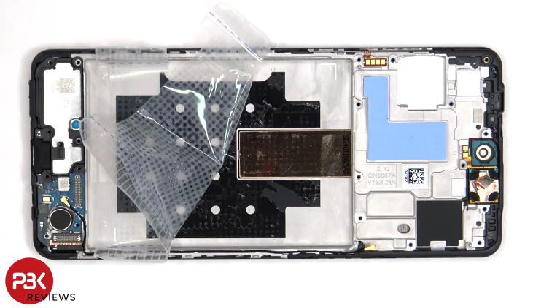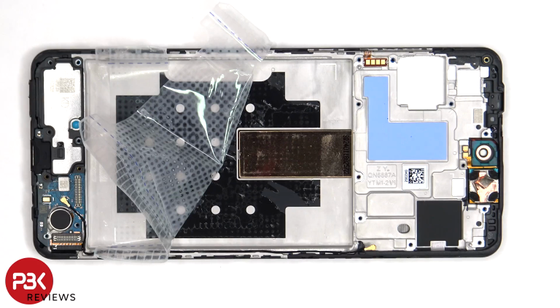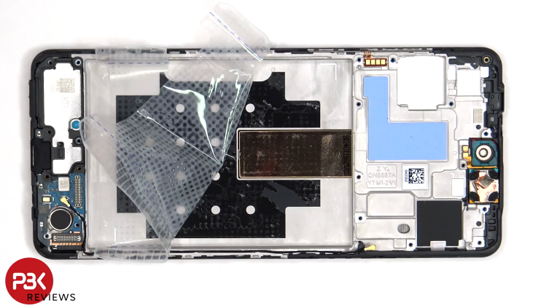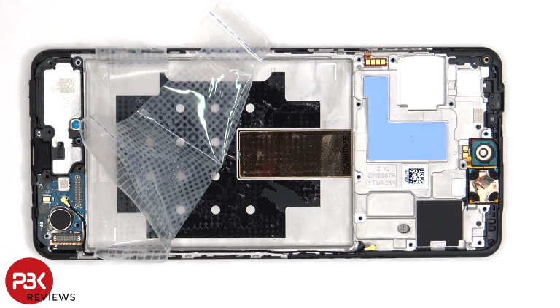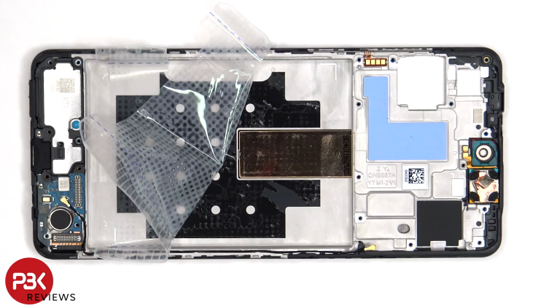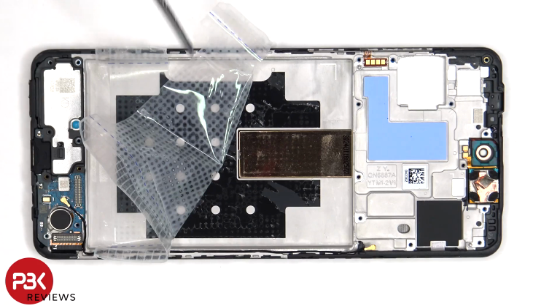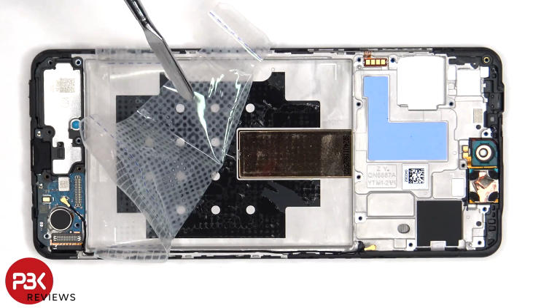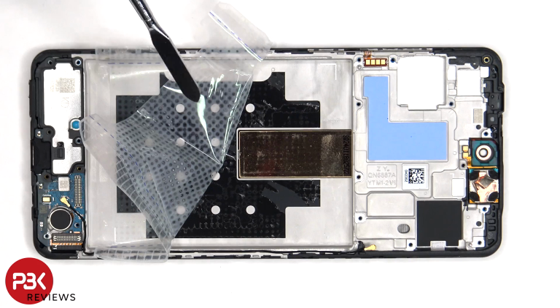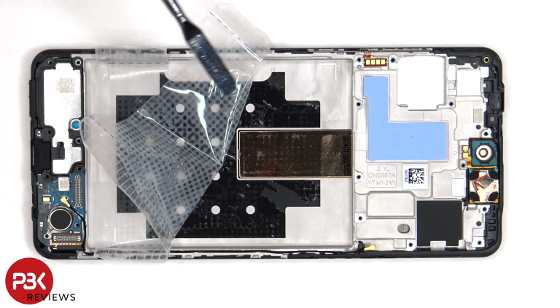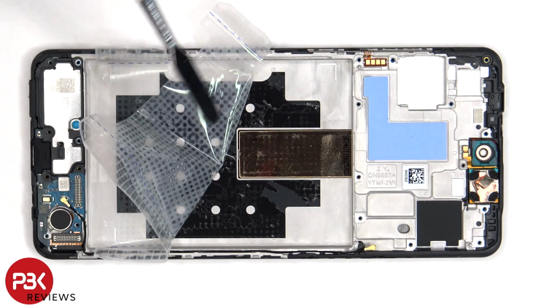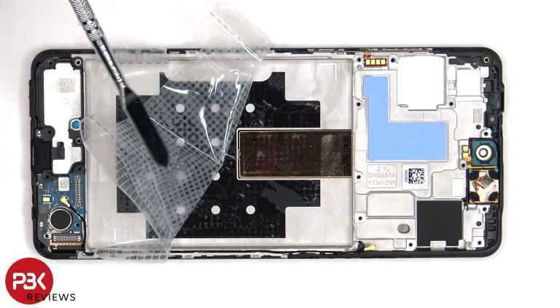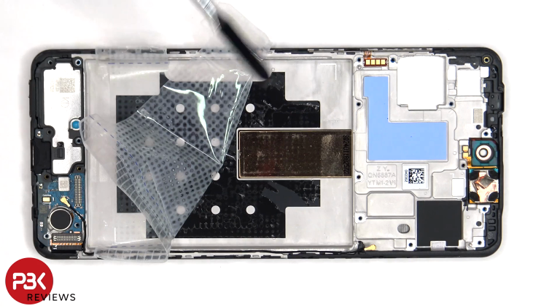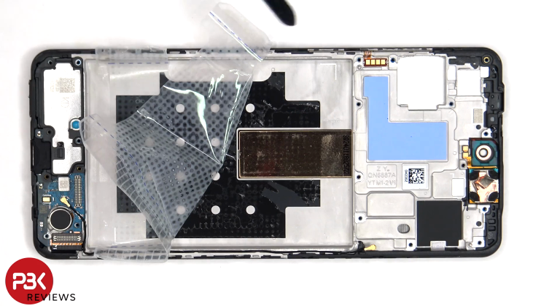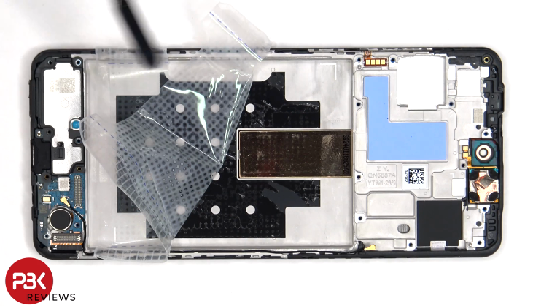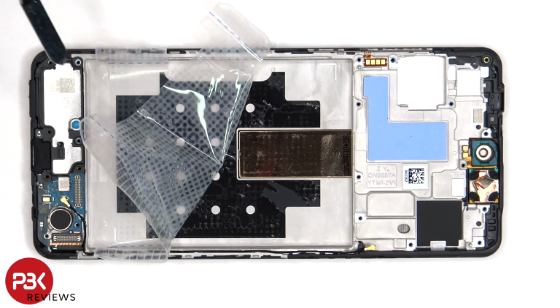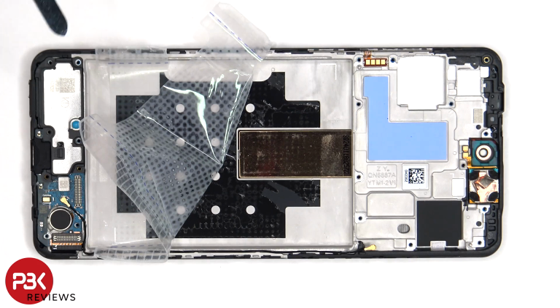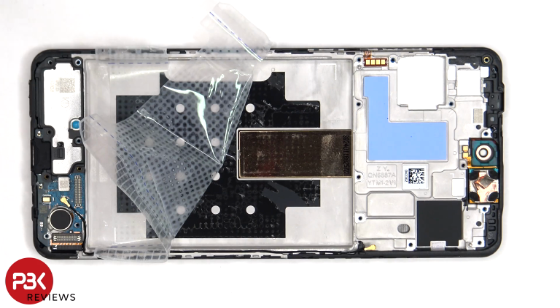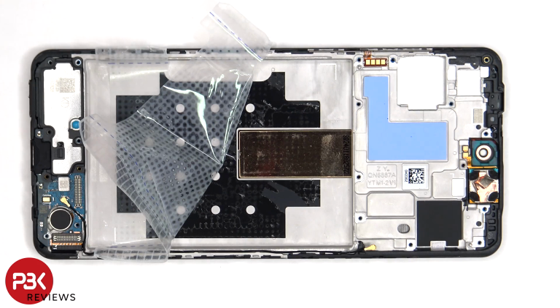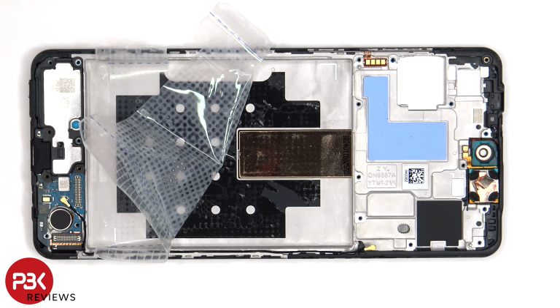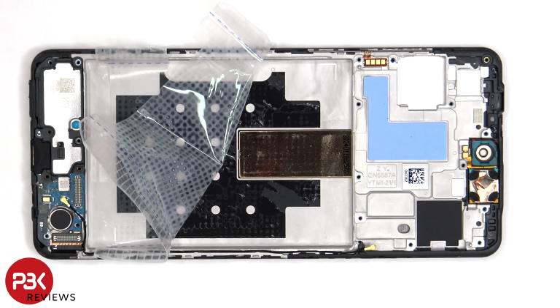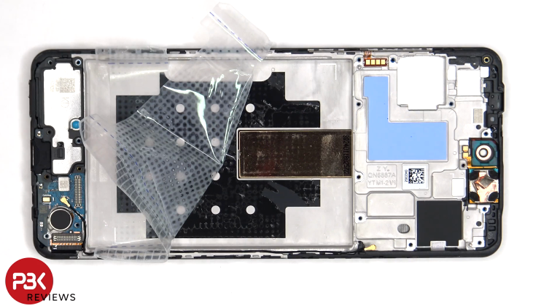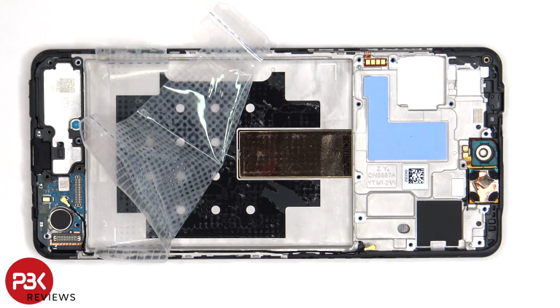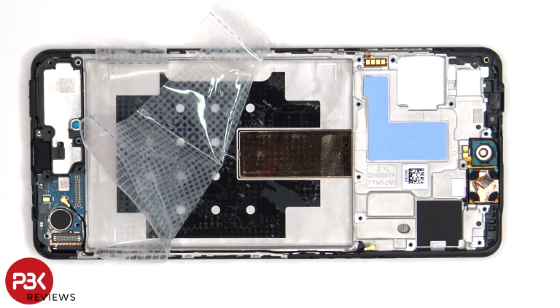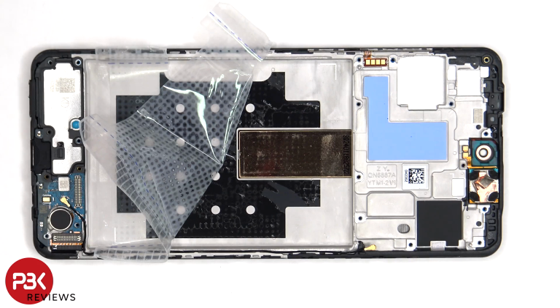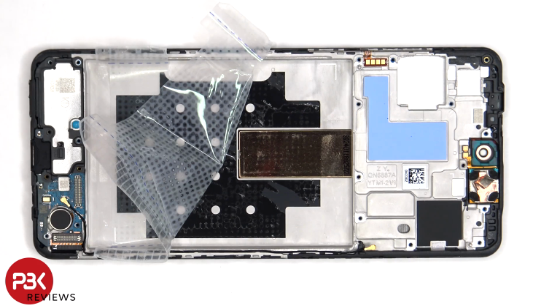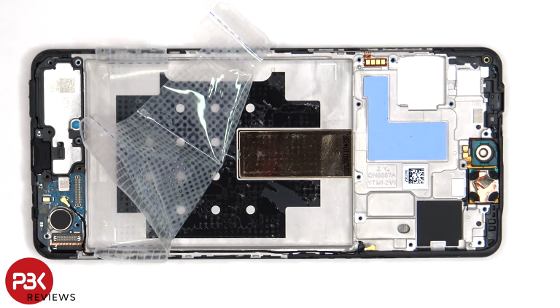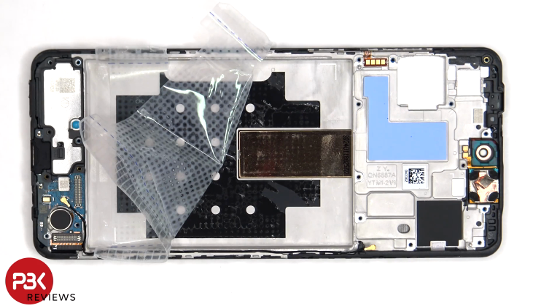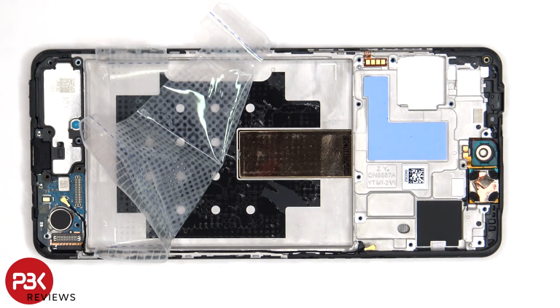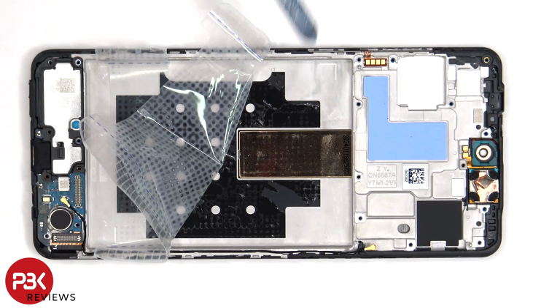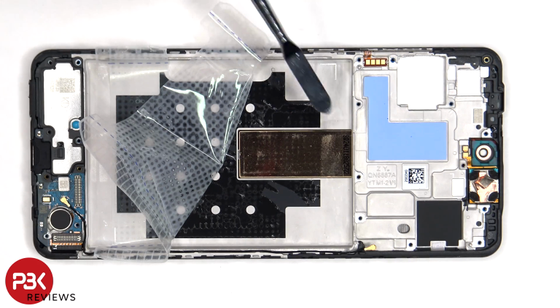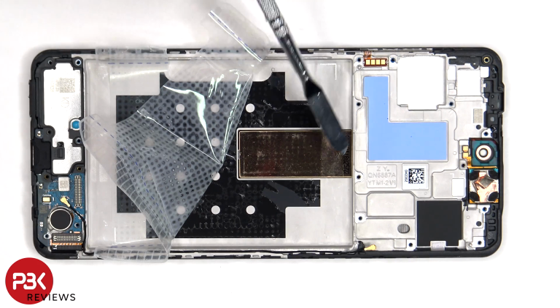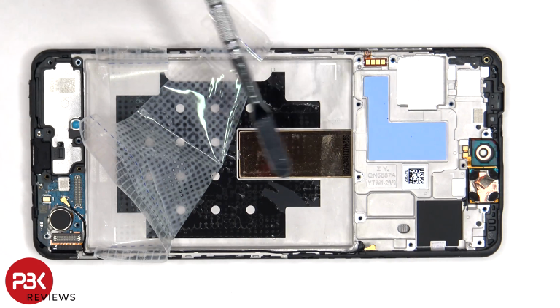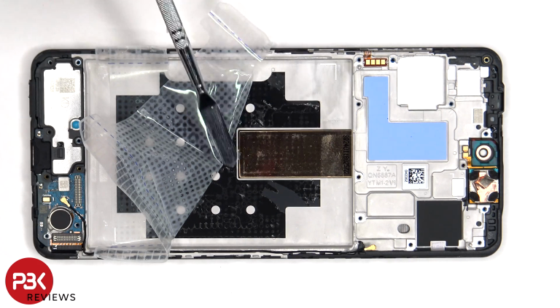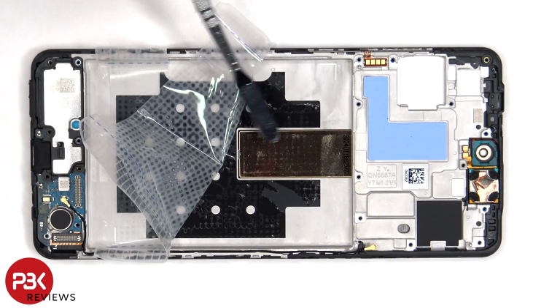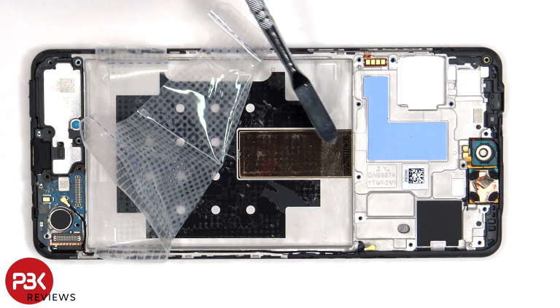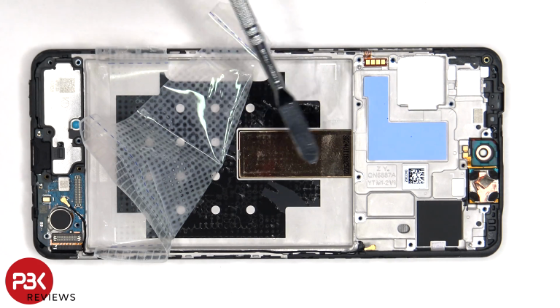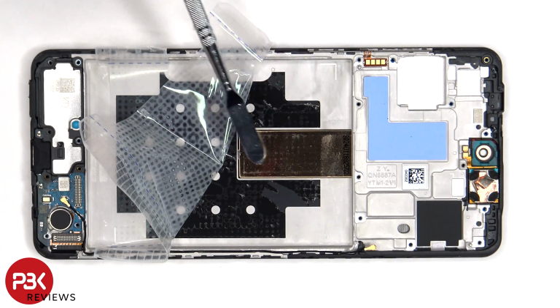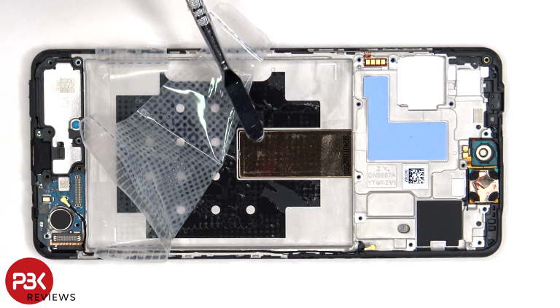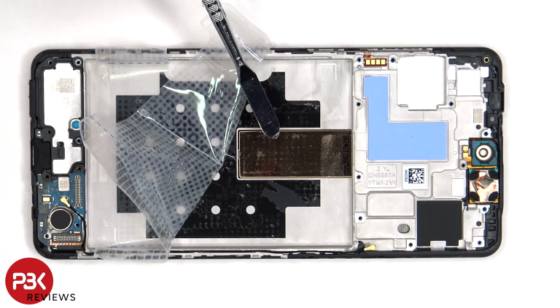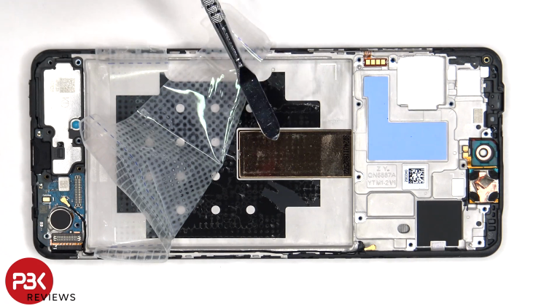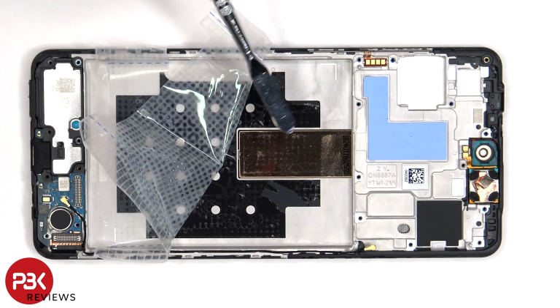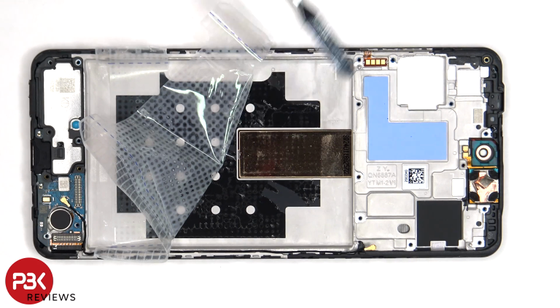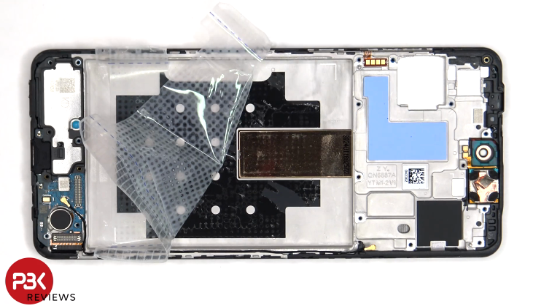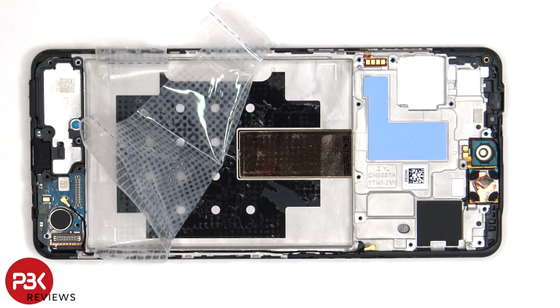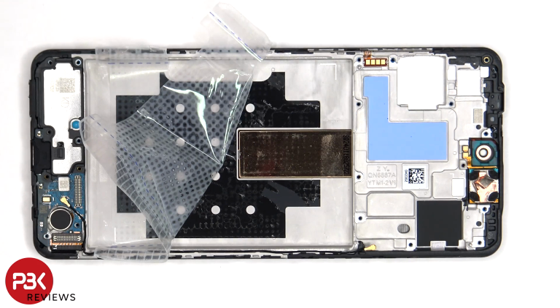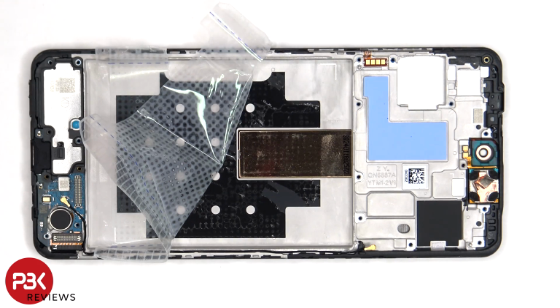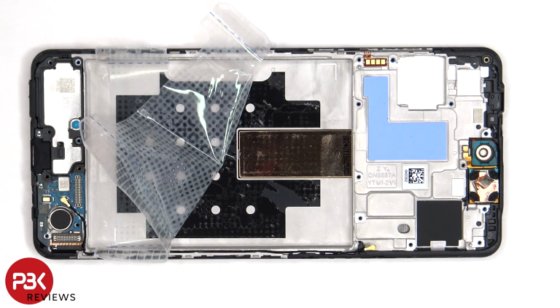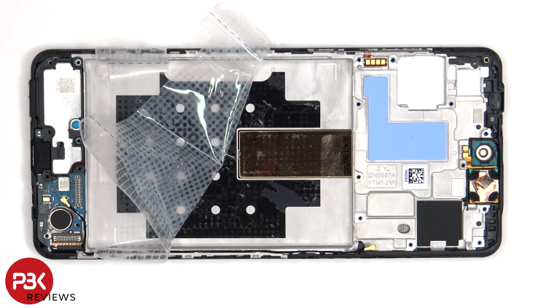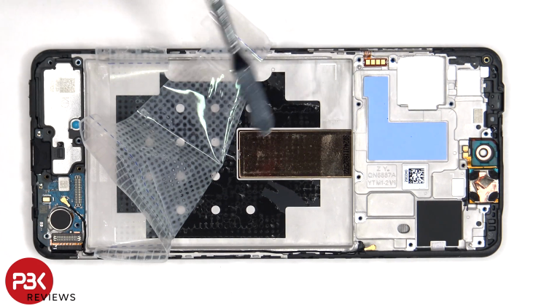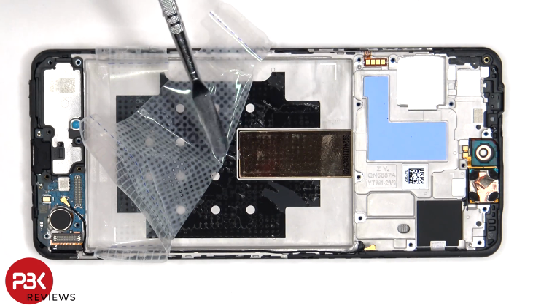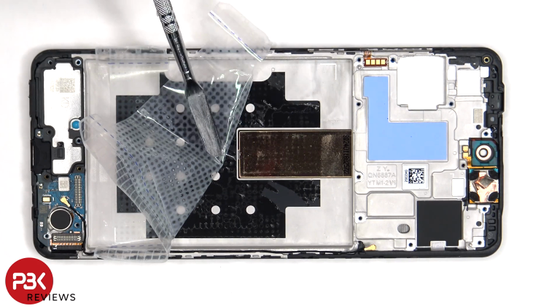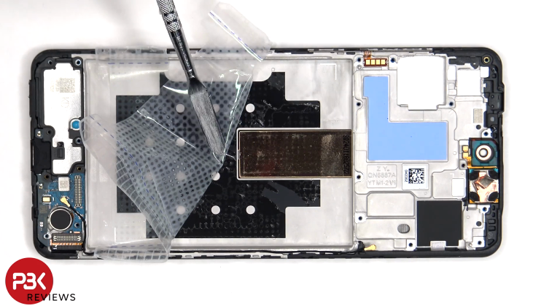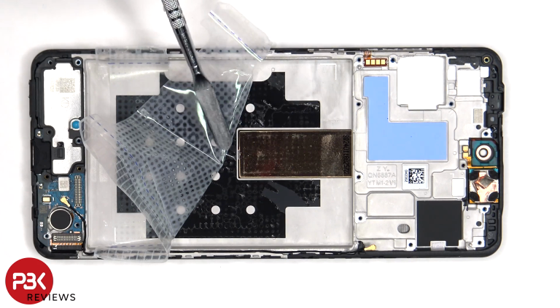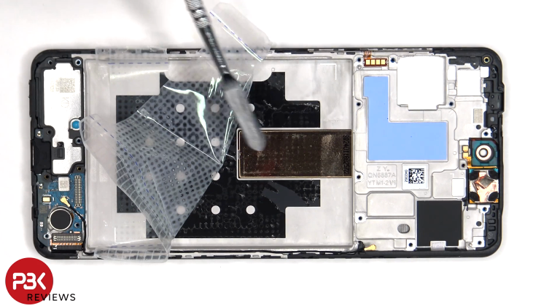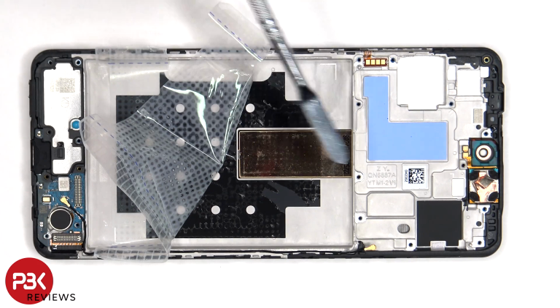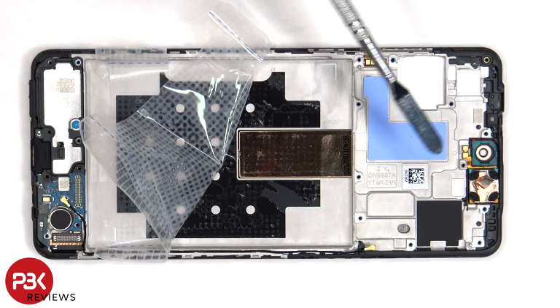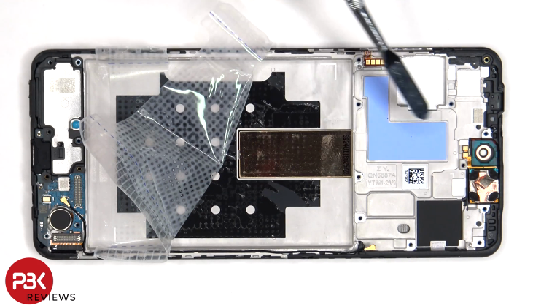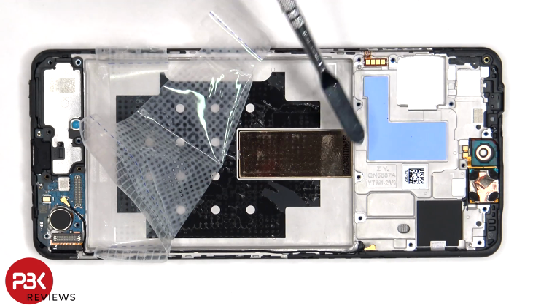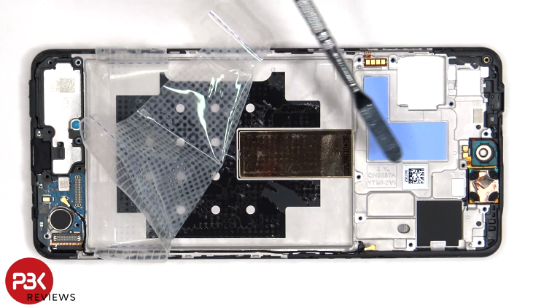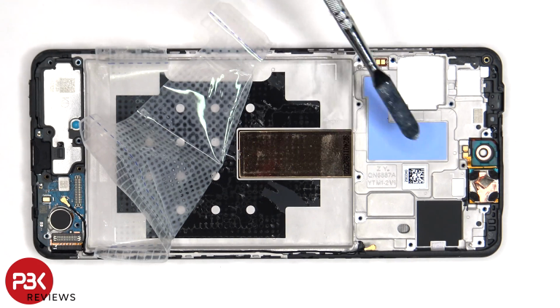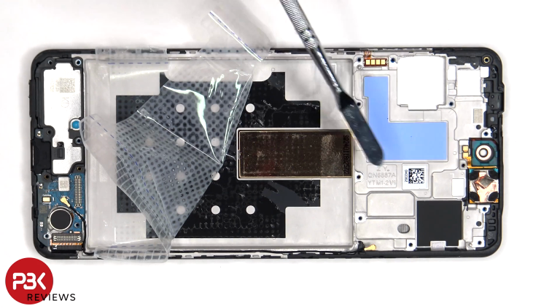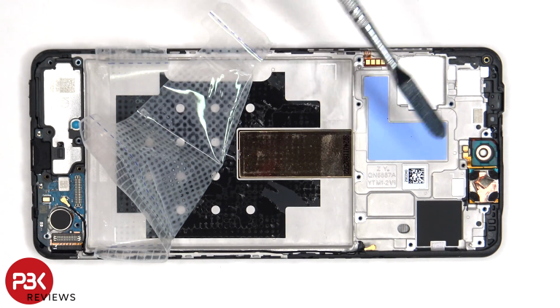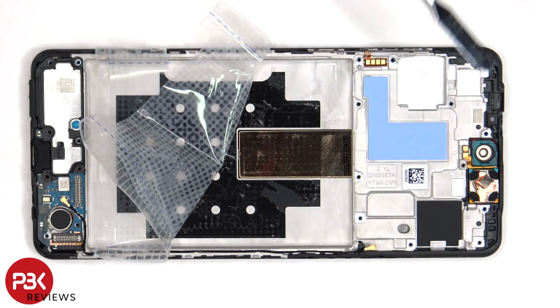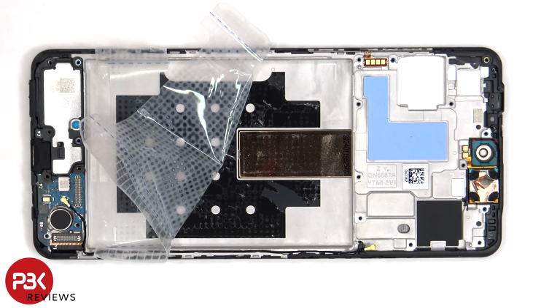Once the adhesive pouch for the battery has been peeled back, we have a better look at the copper vapor chamber which runs underneath the battery, as well as the motherboard.